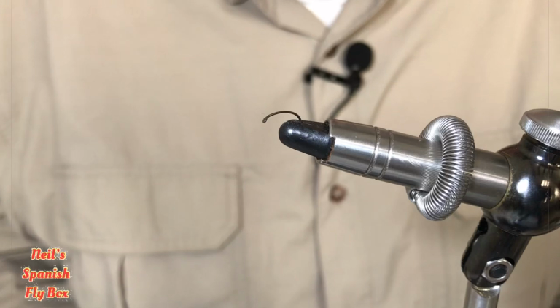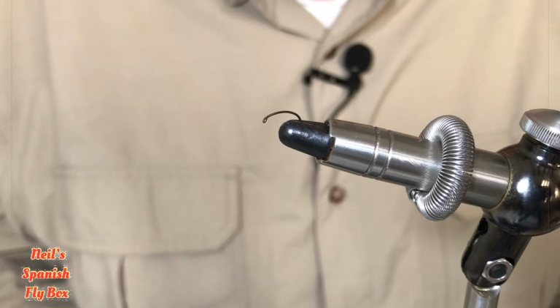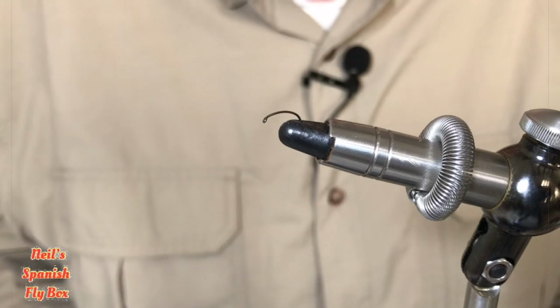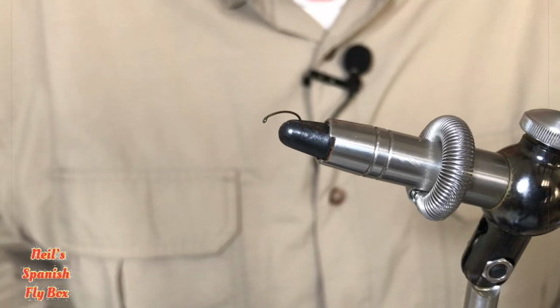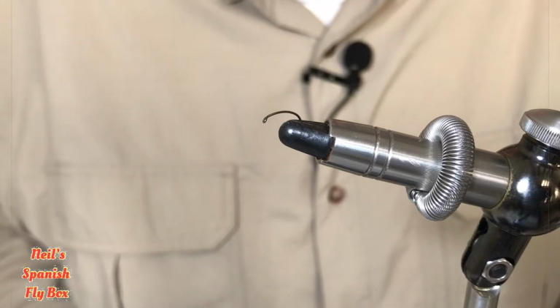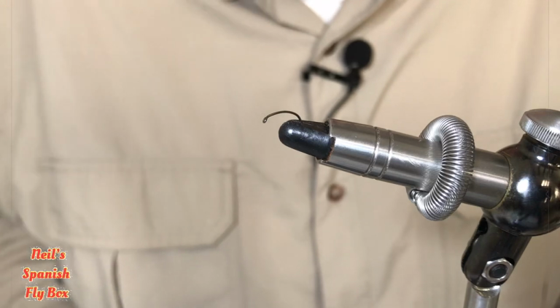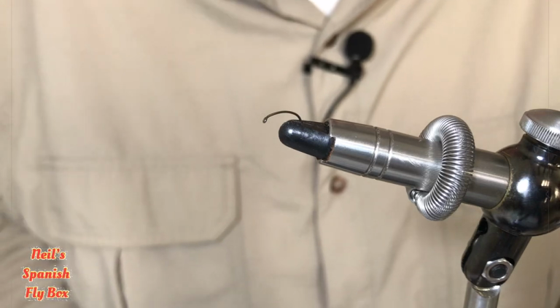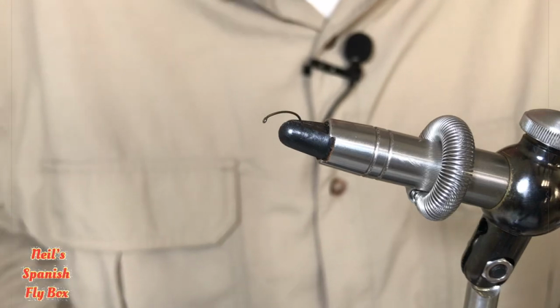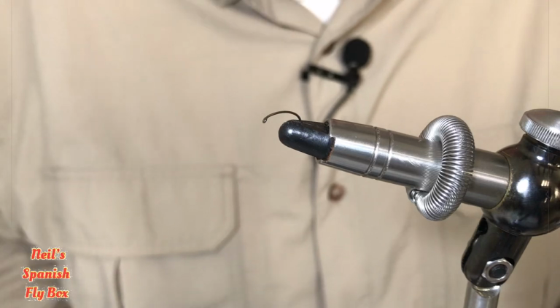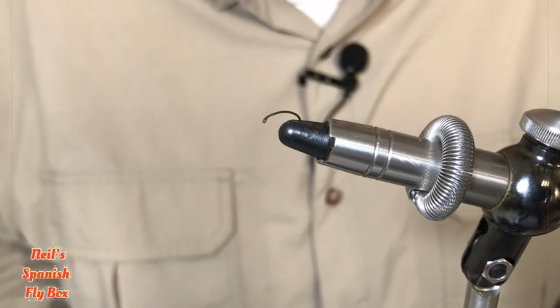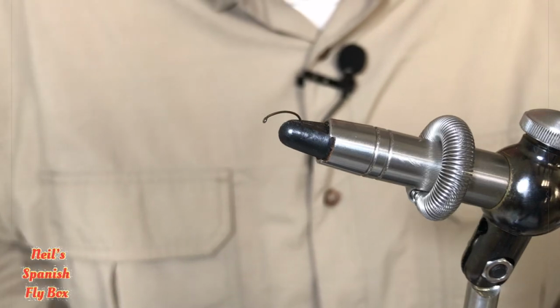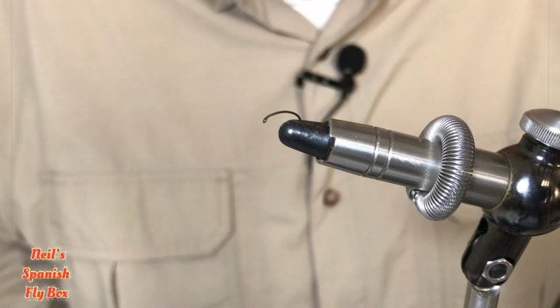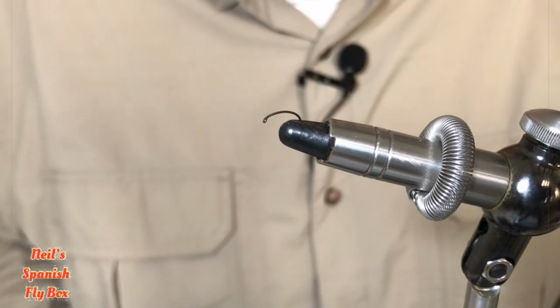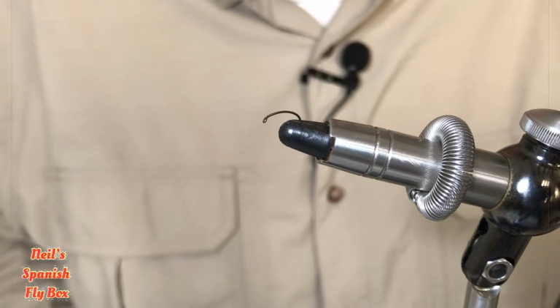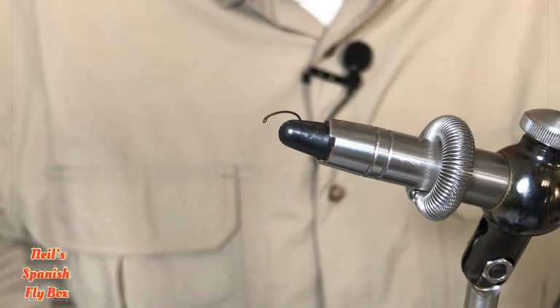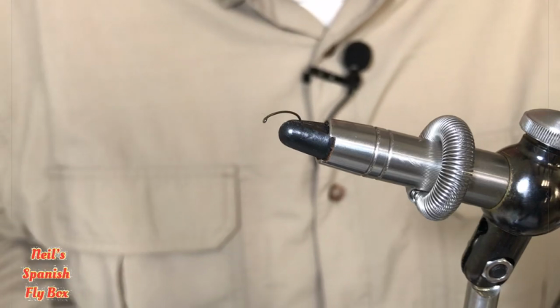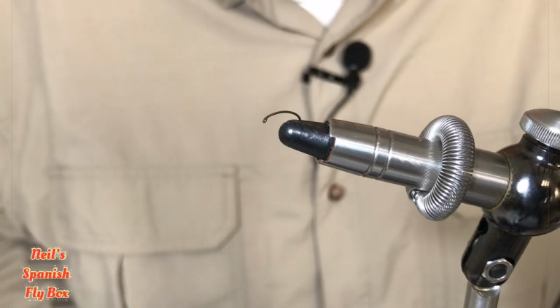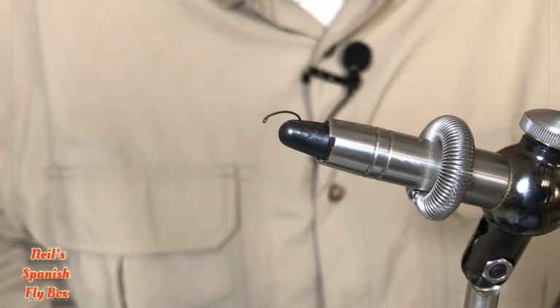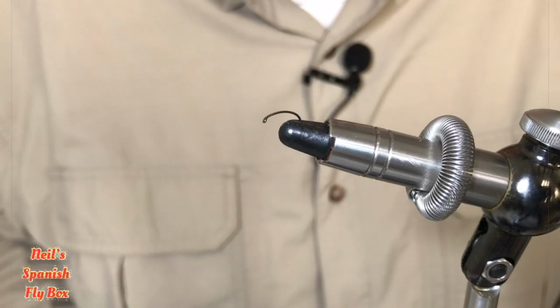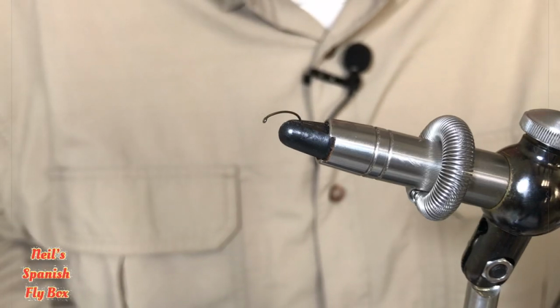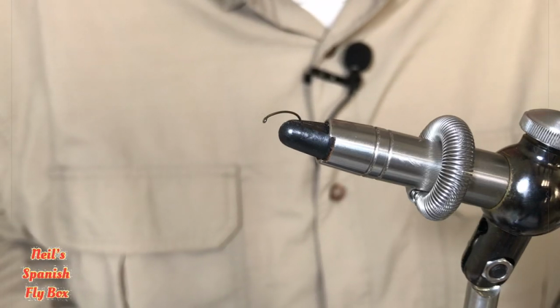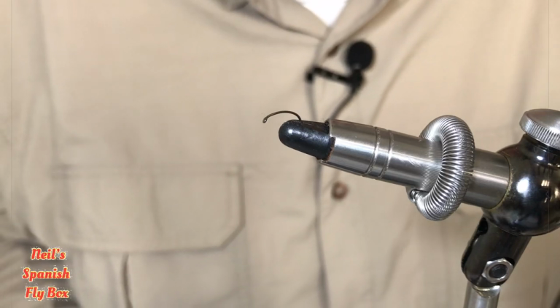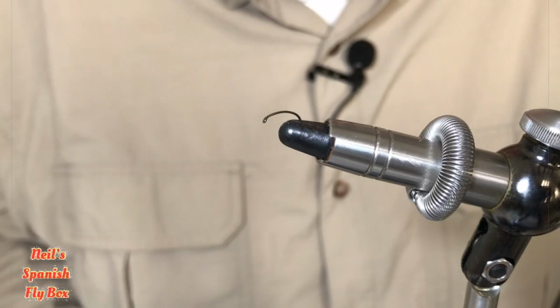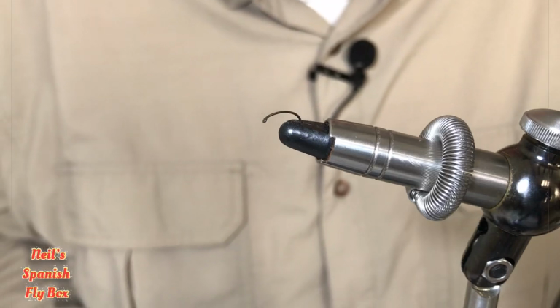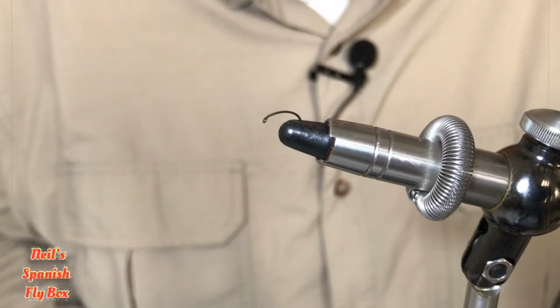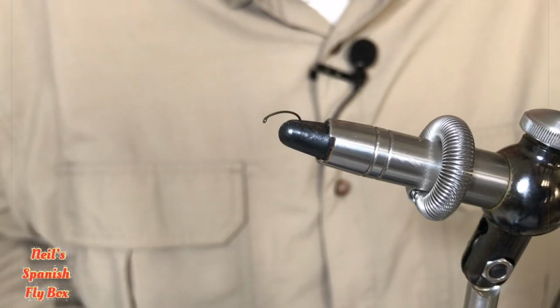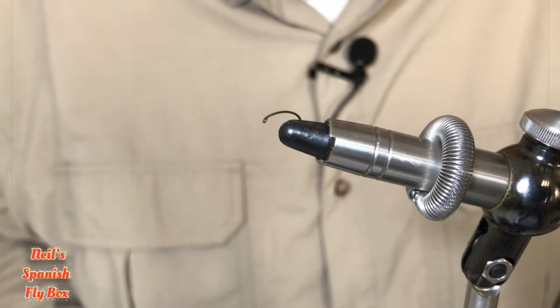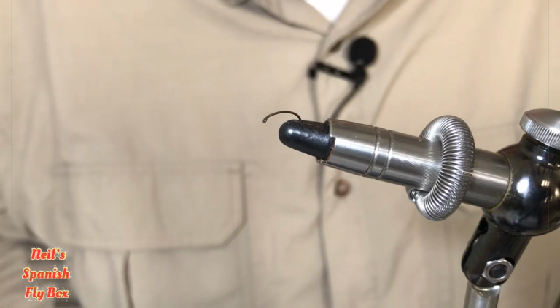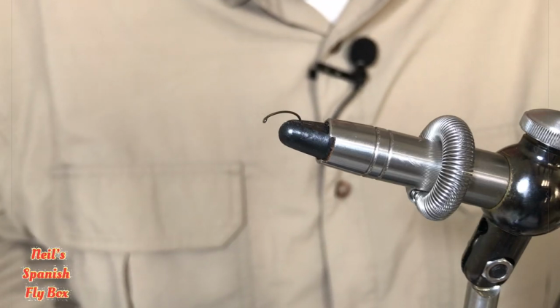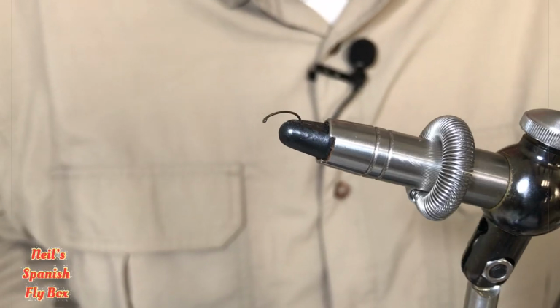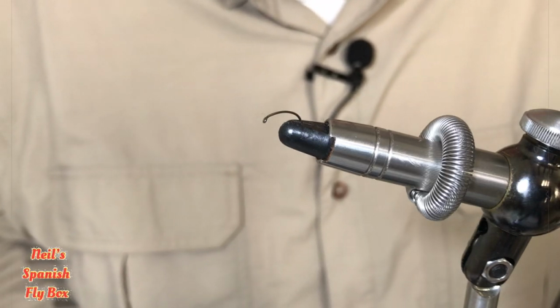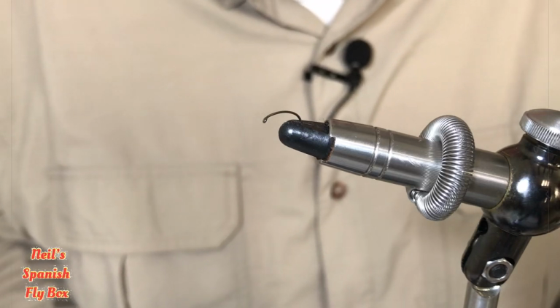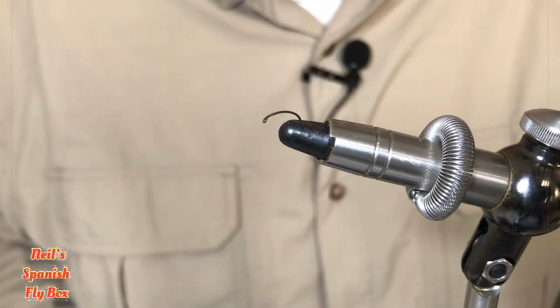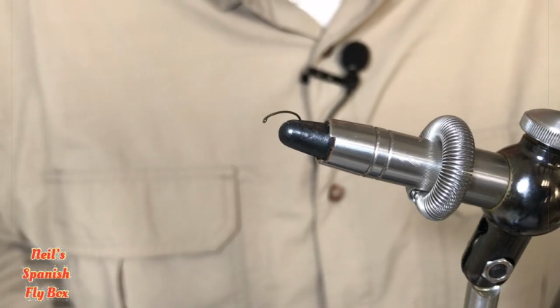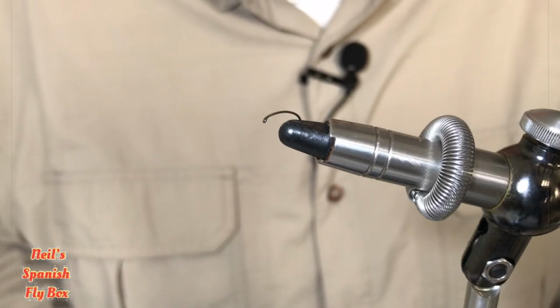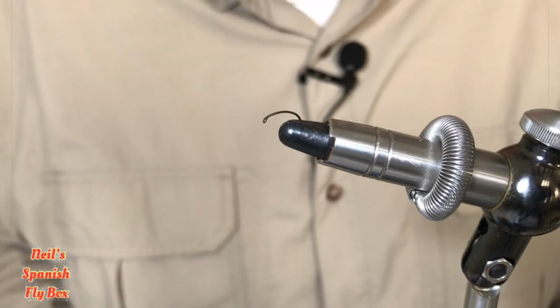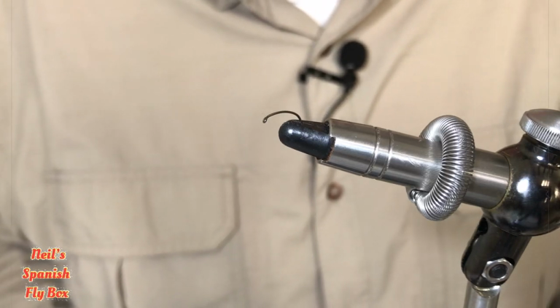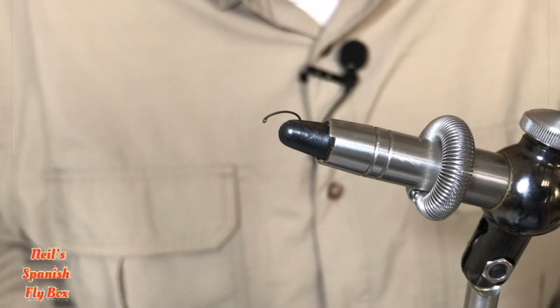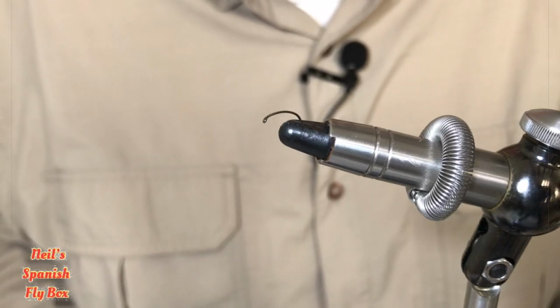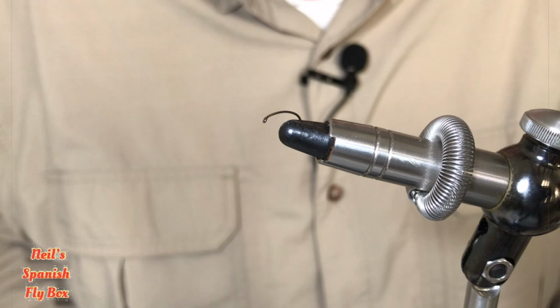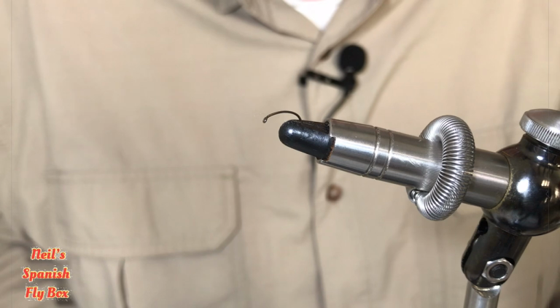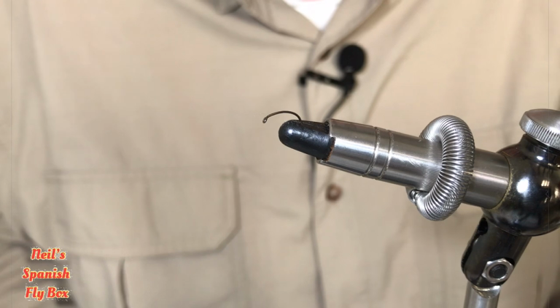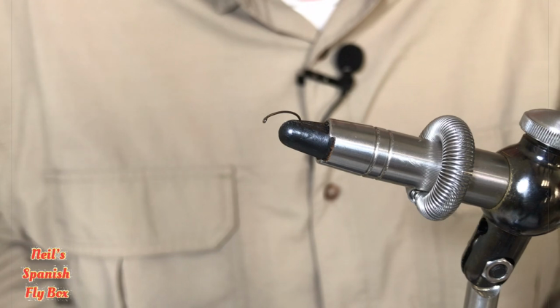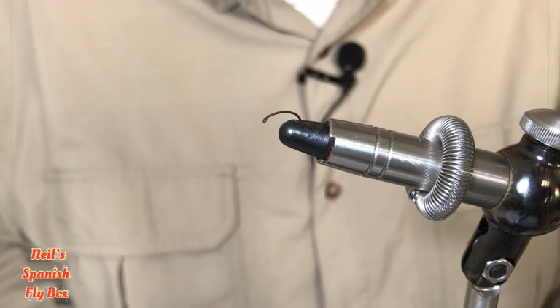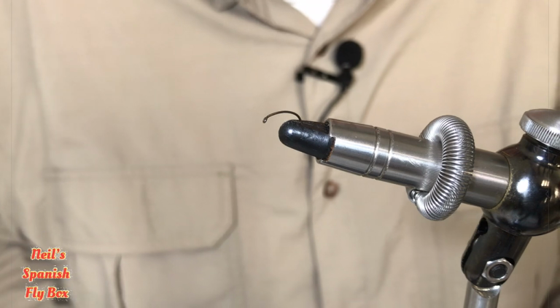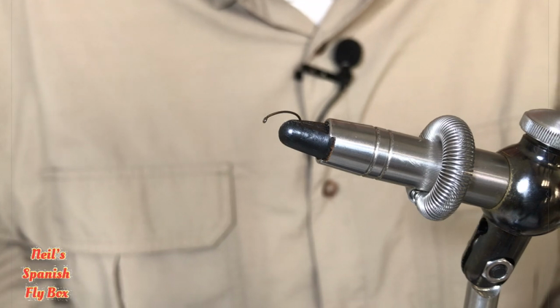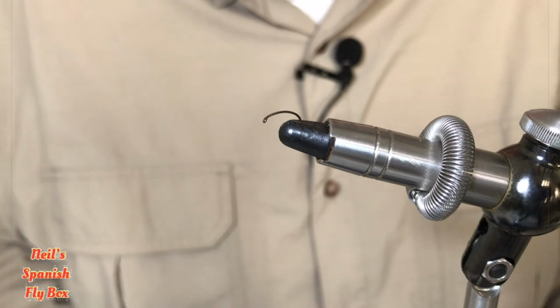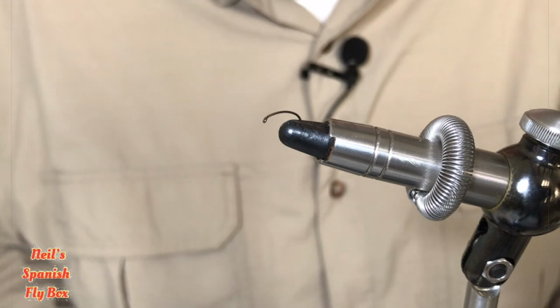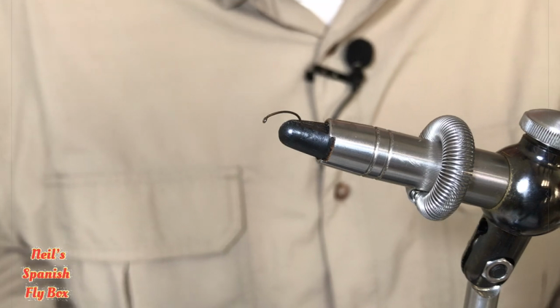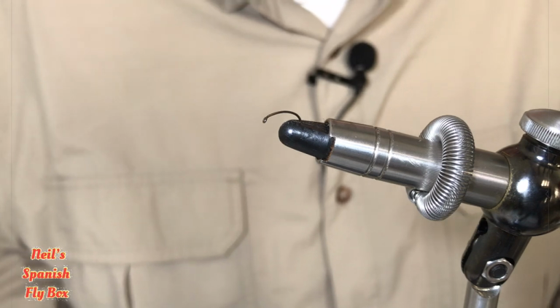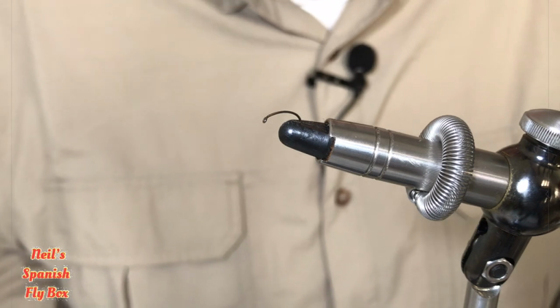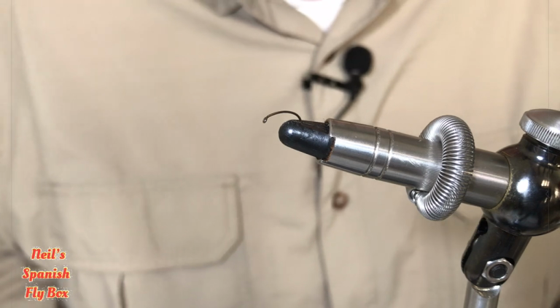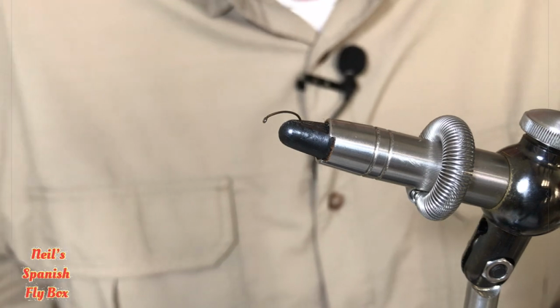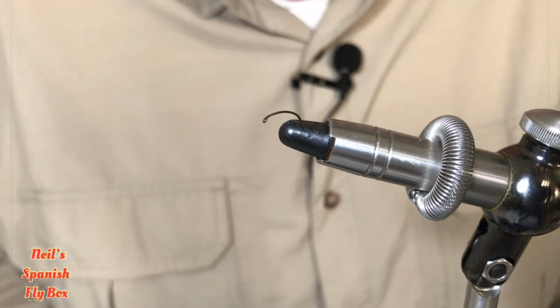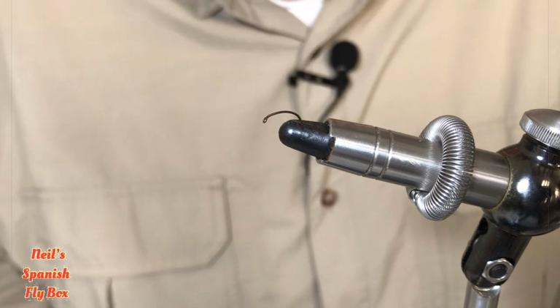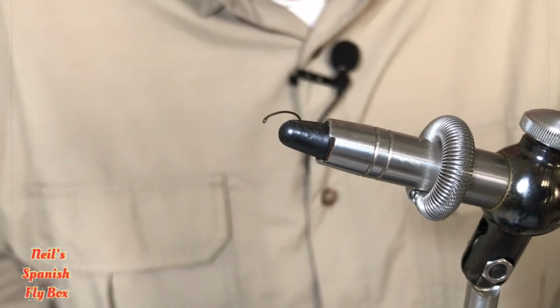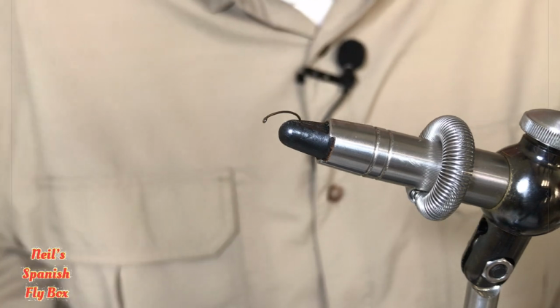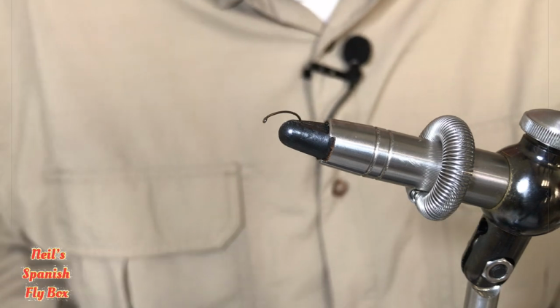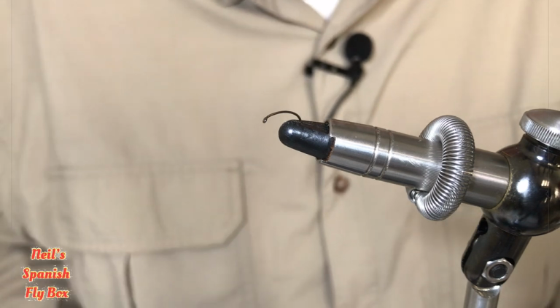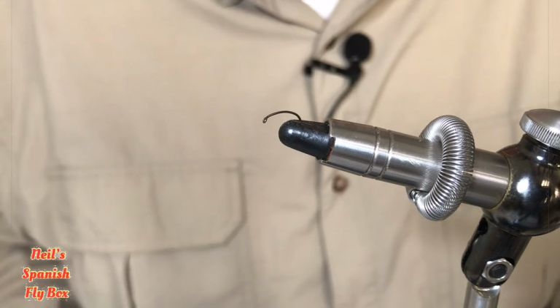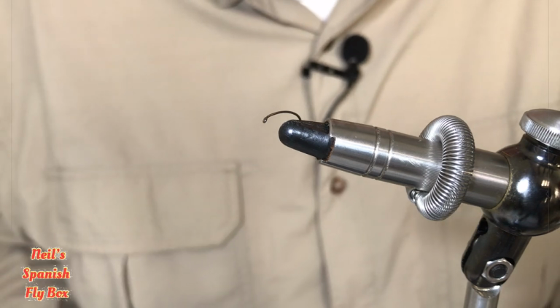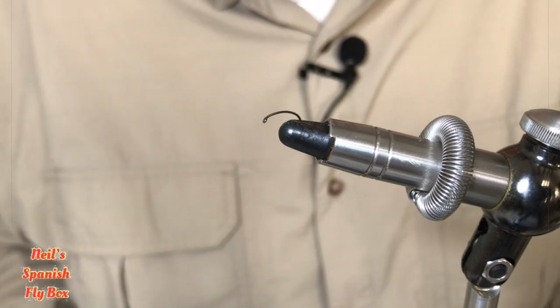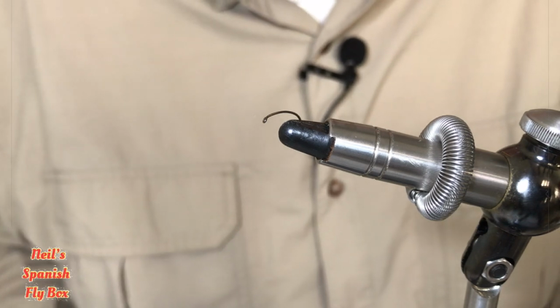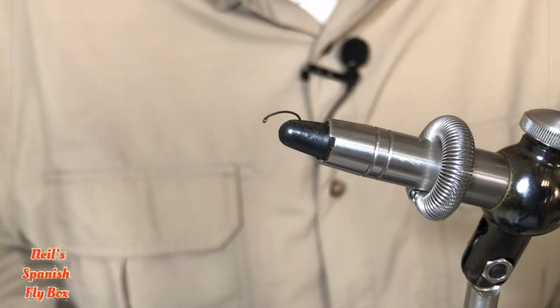Hello and welcome to Neil's Spanish Flybox. I hope you're all well. A couple of clarifications today.